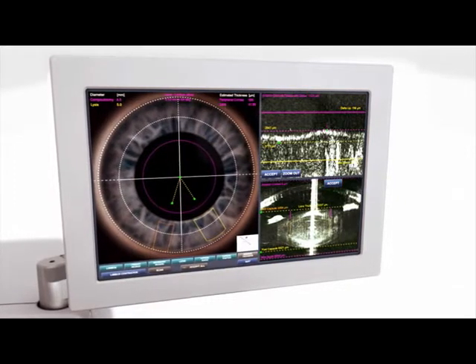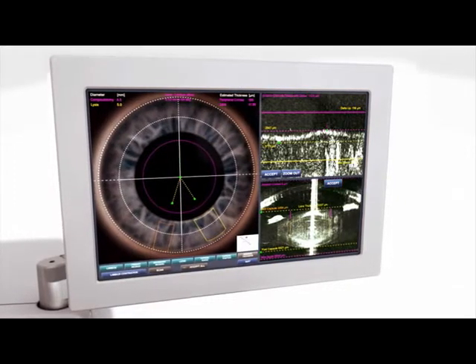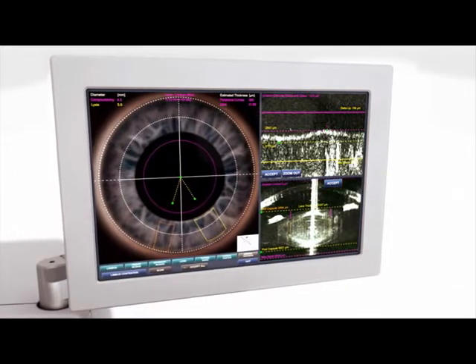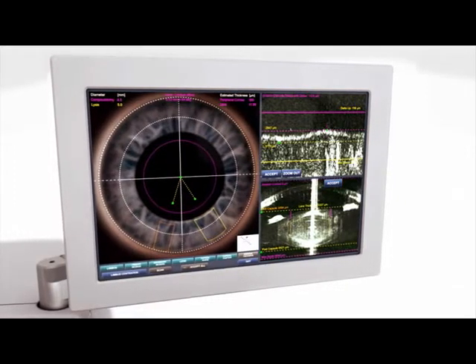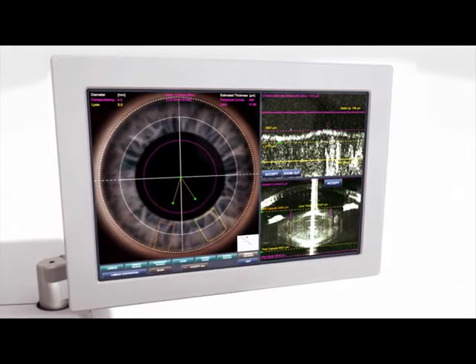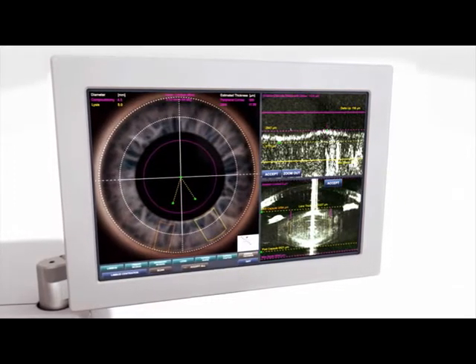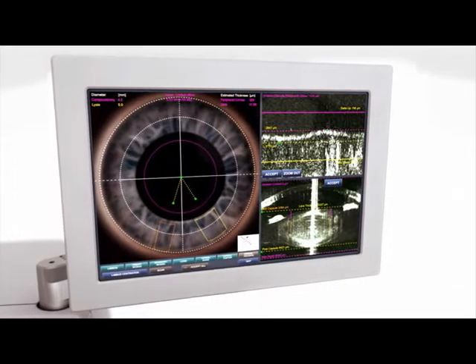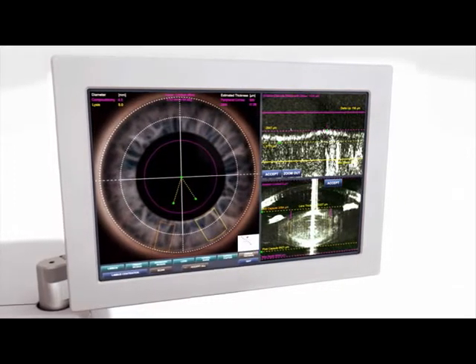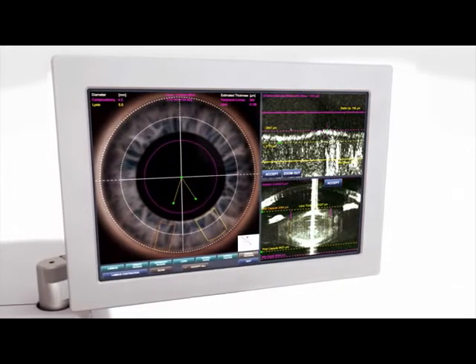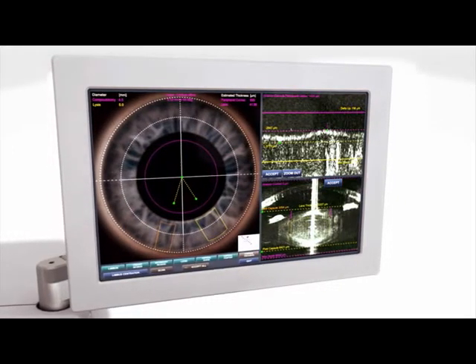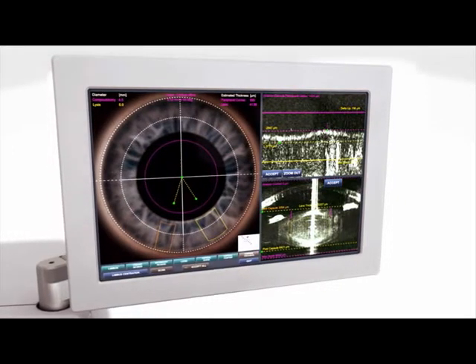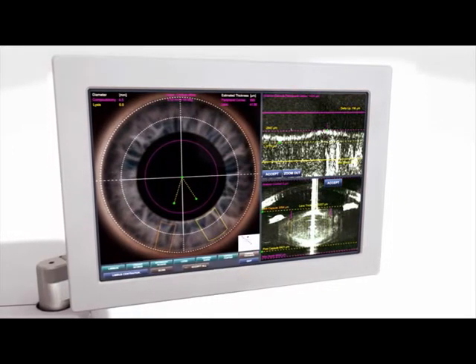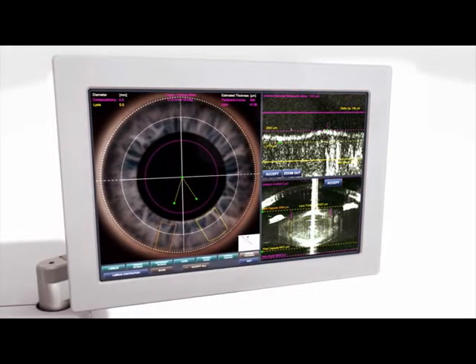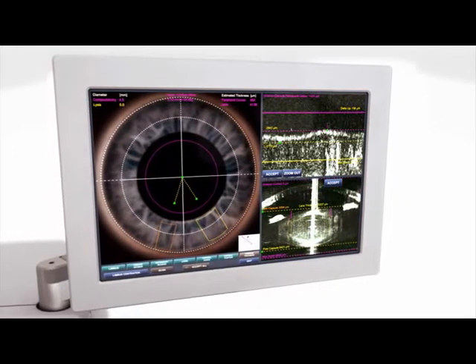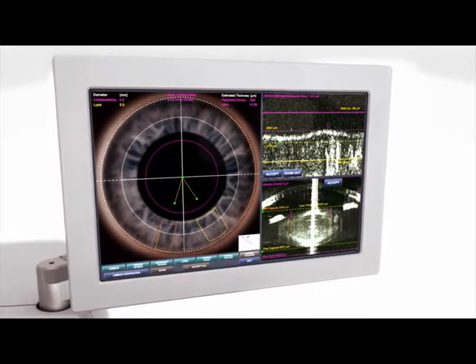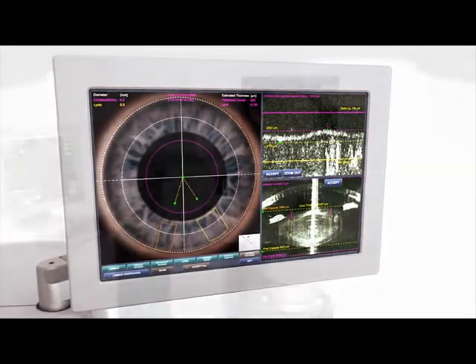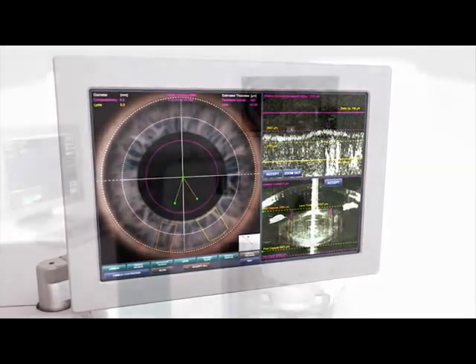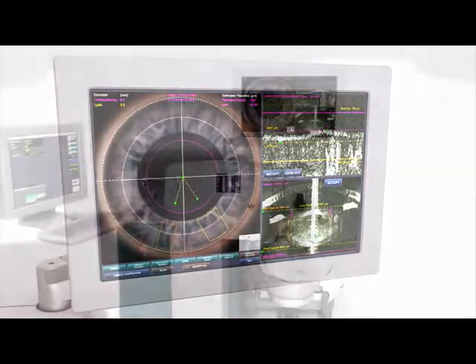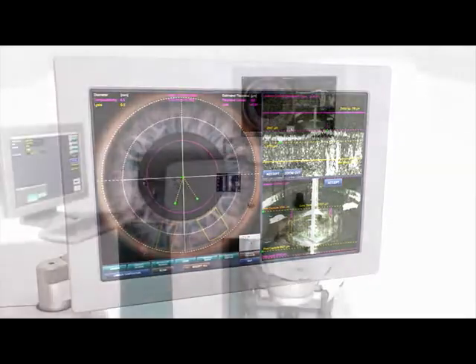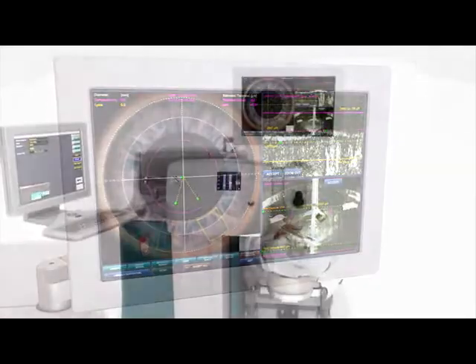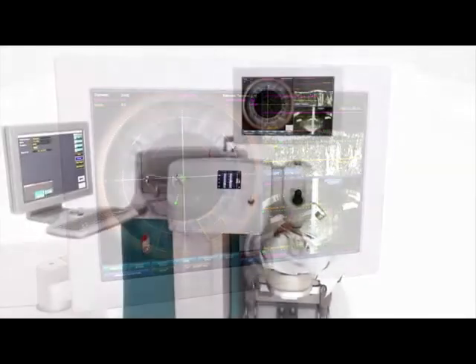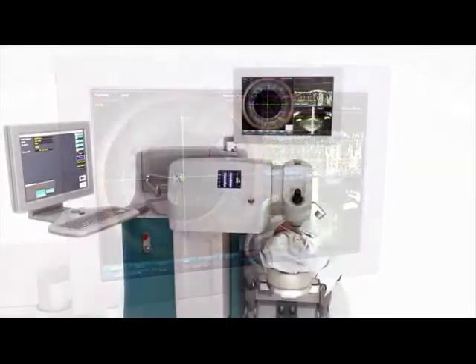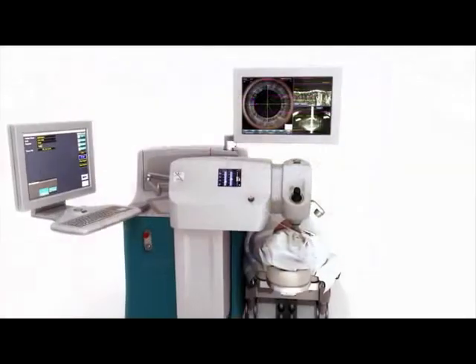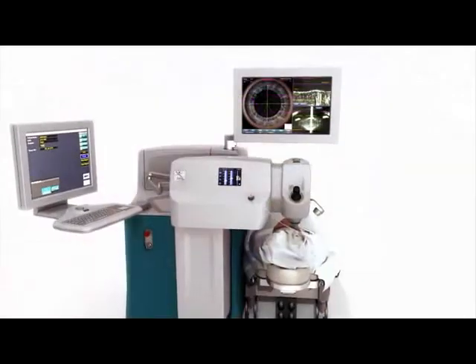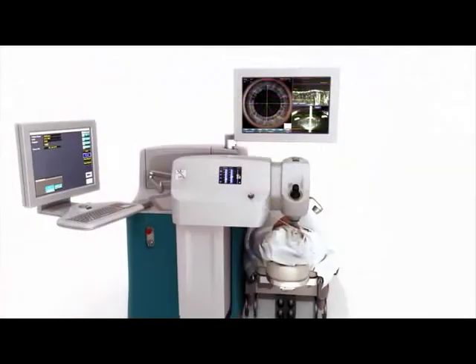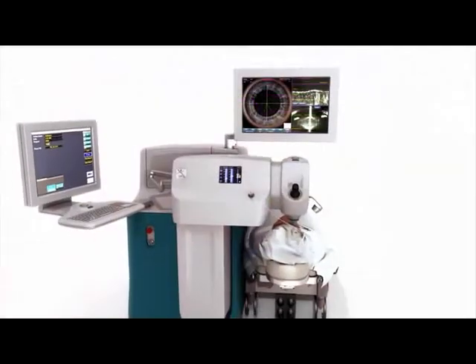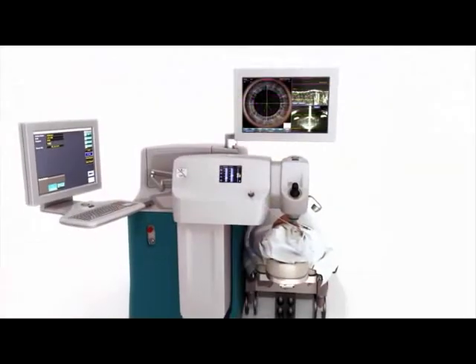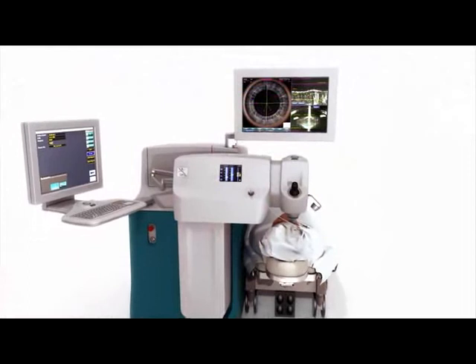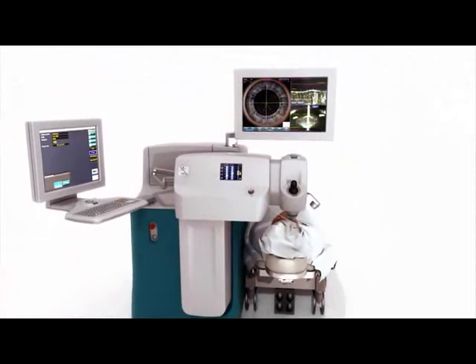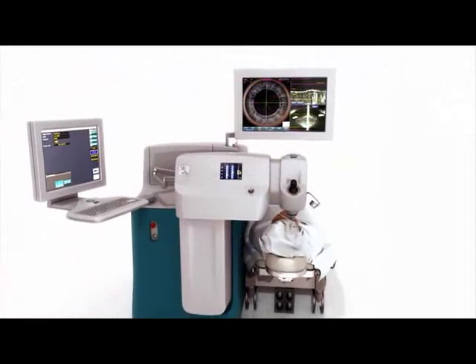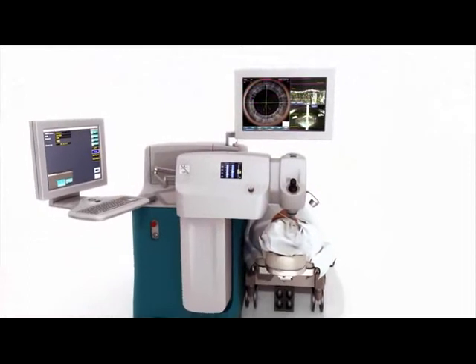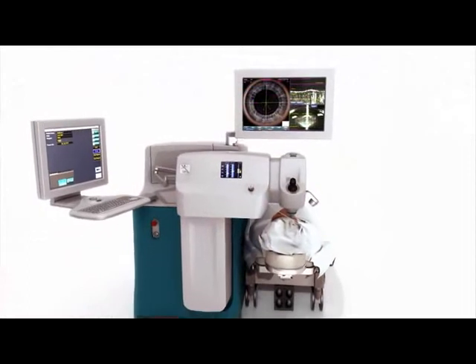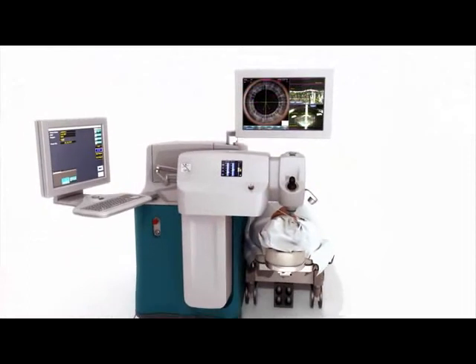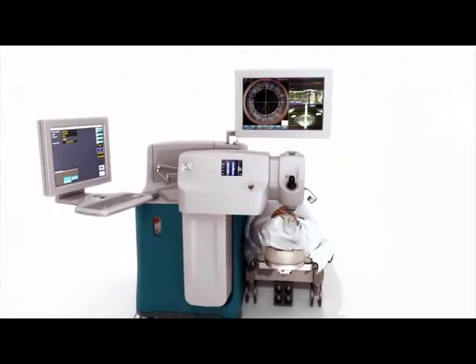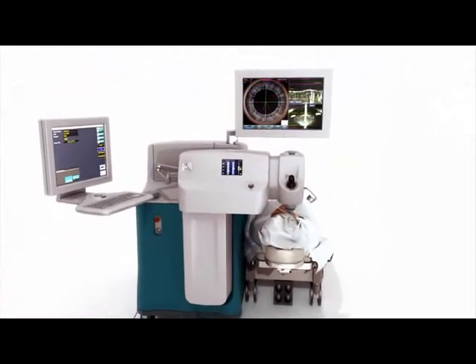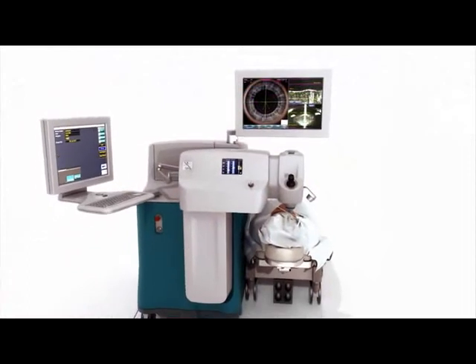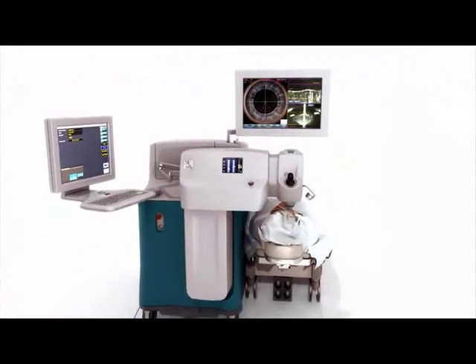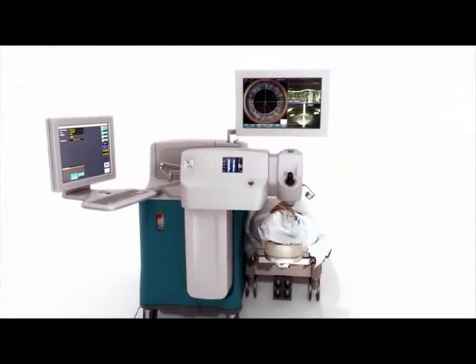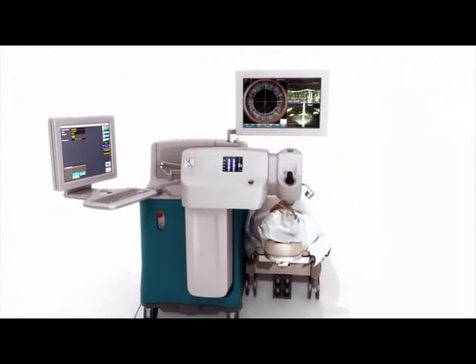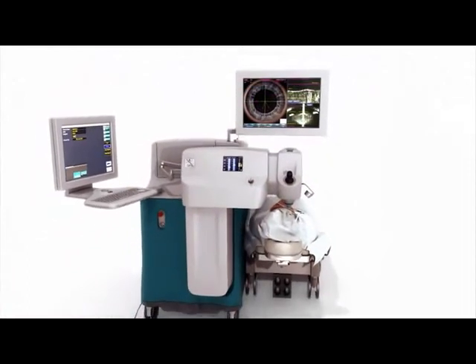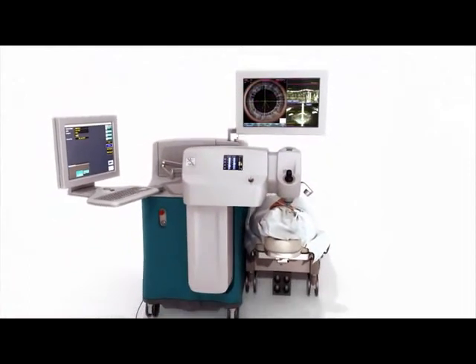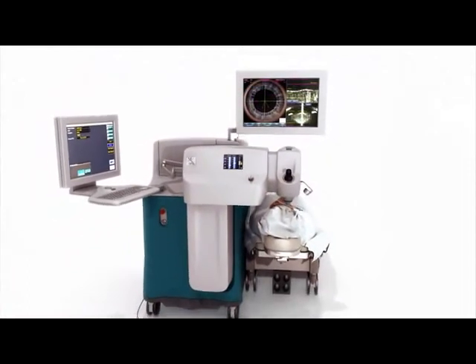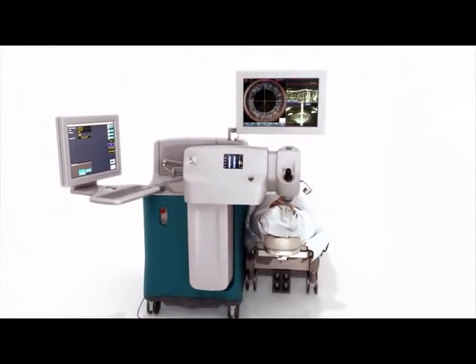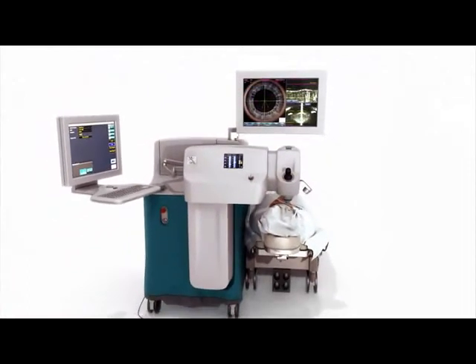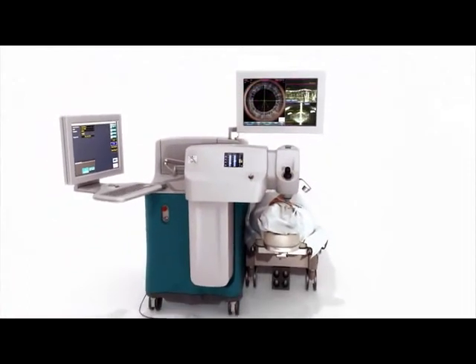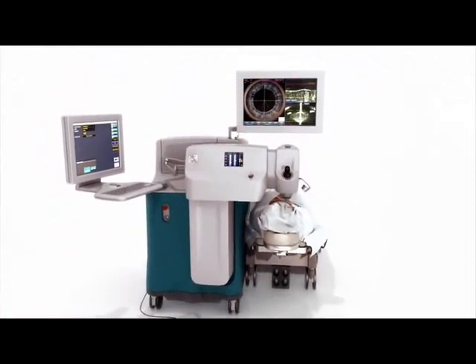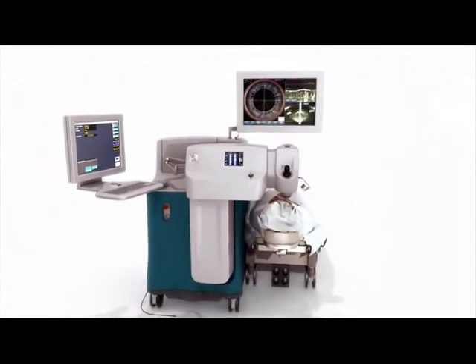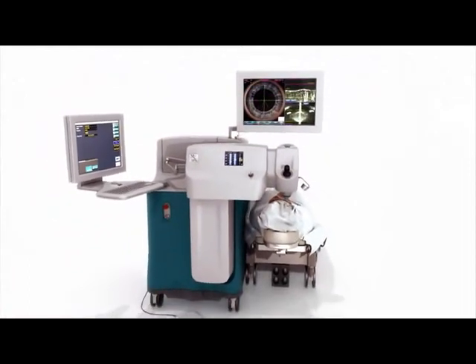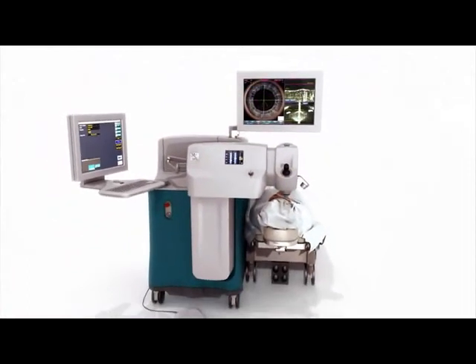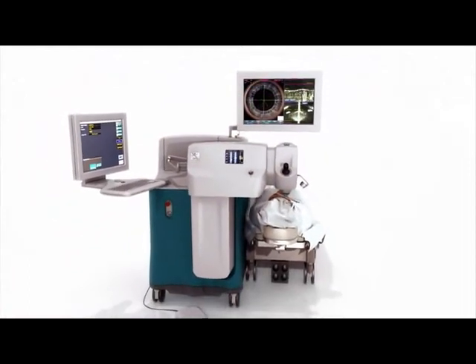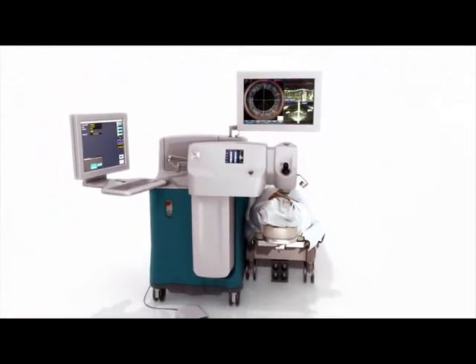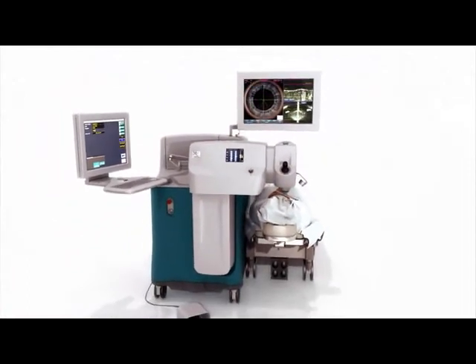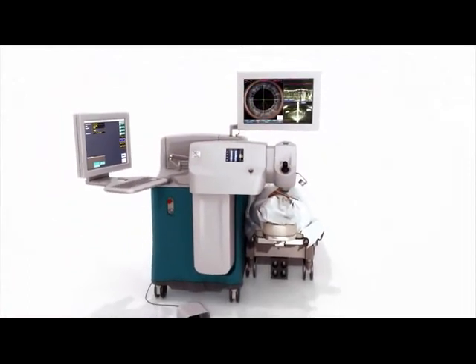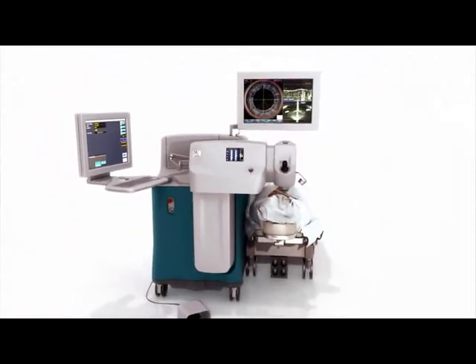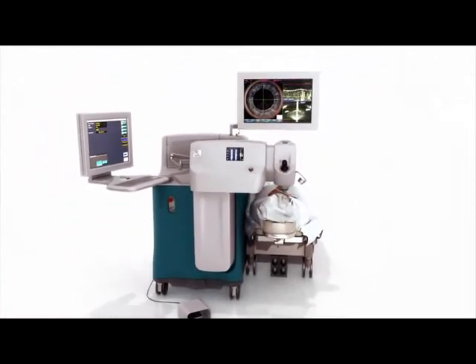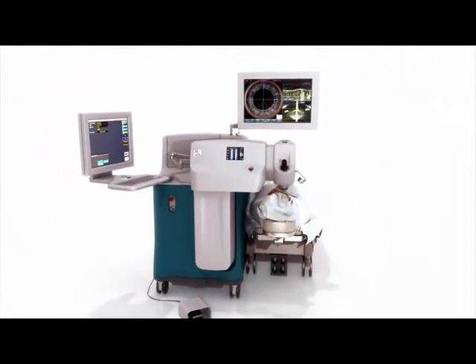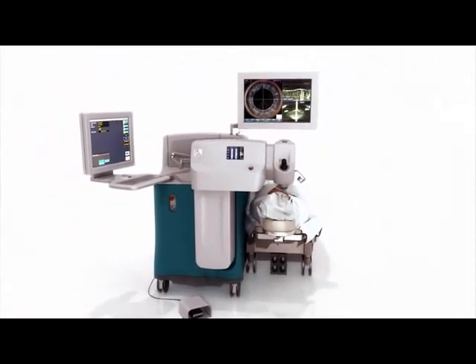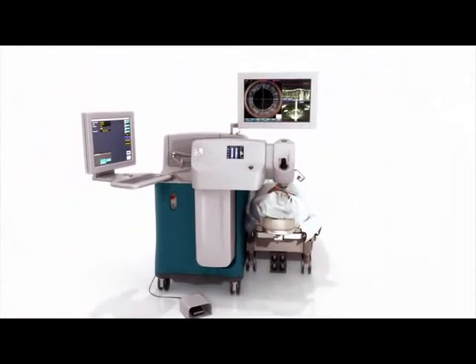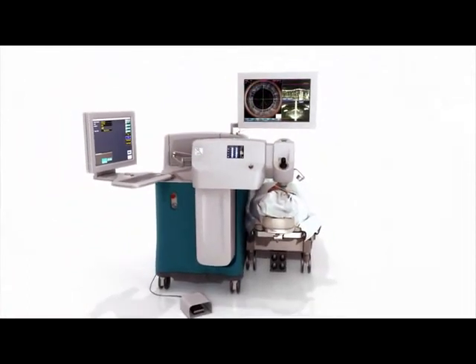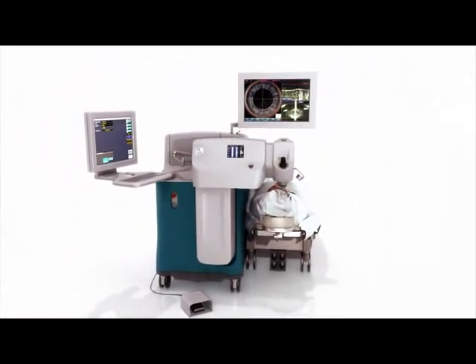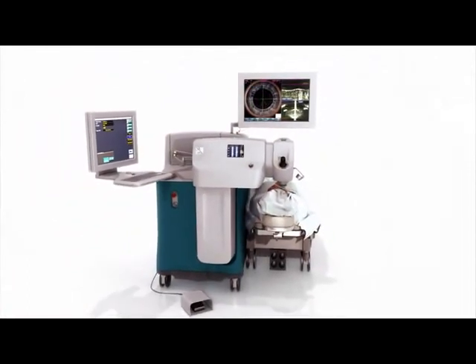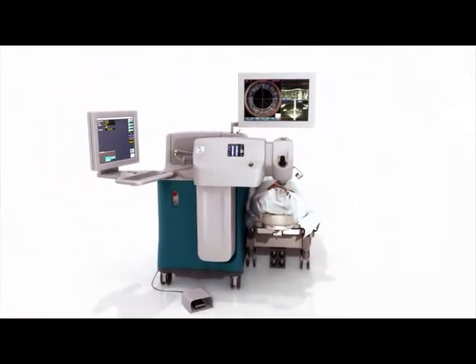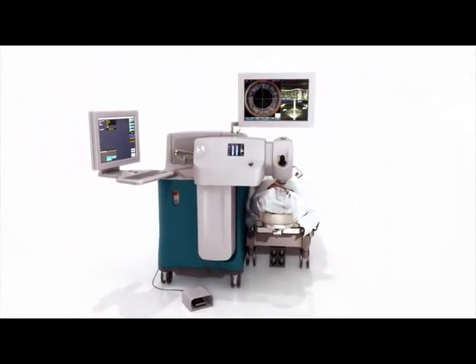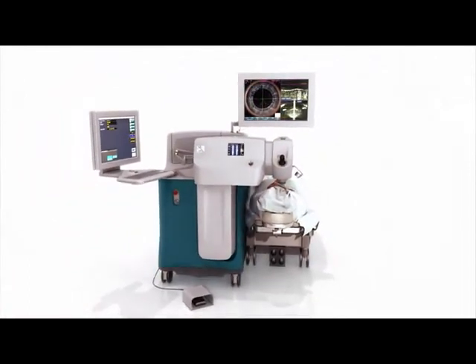These include size, shape, and location of each incision, lens fragmentation, and the depth of cuts.